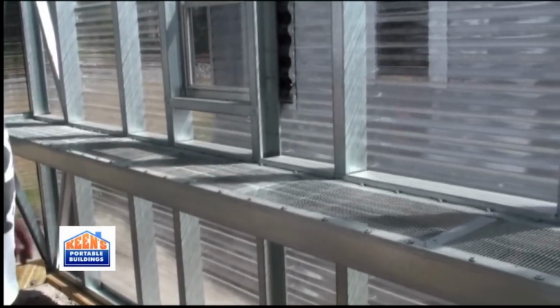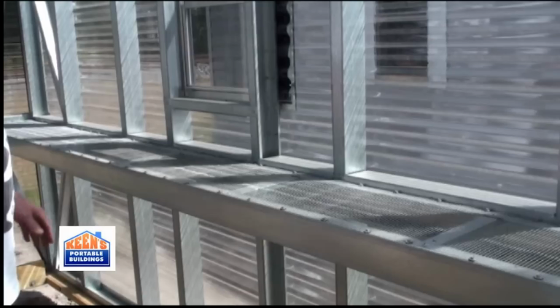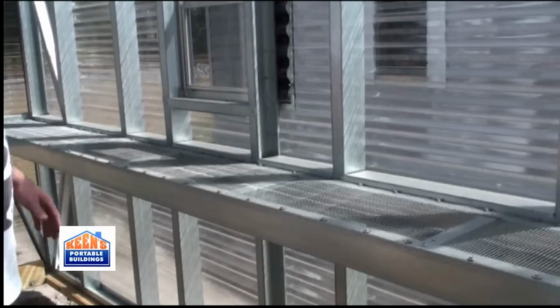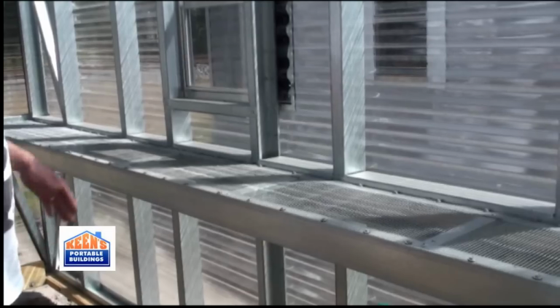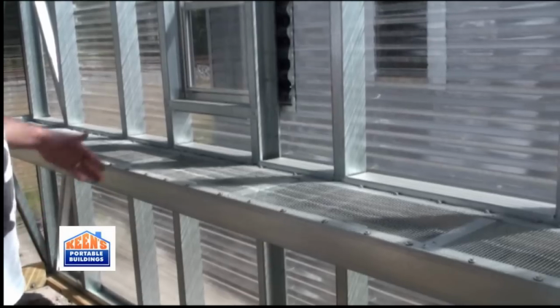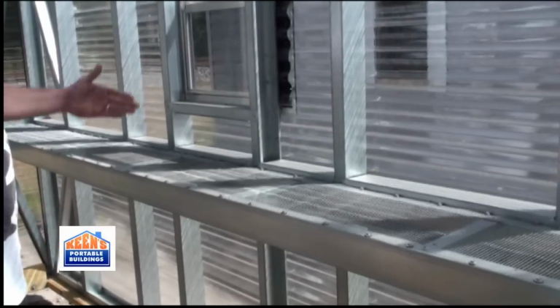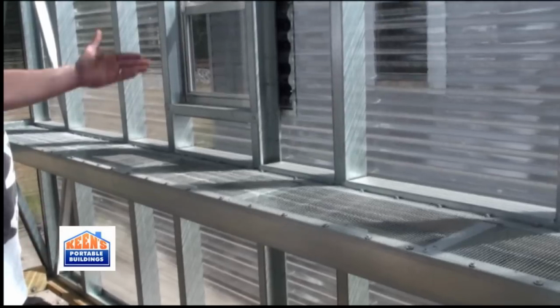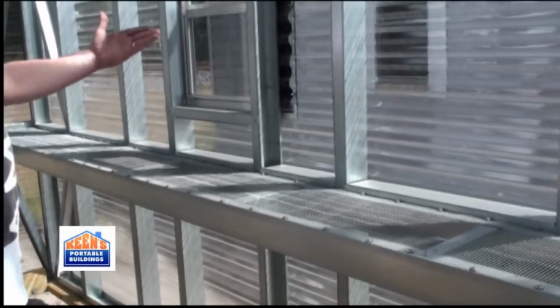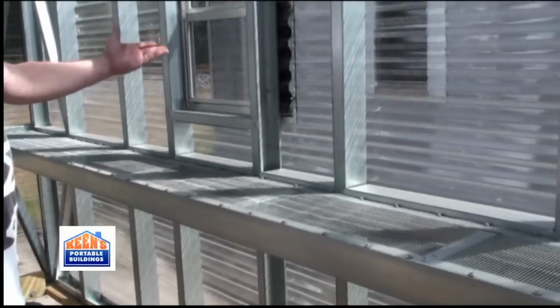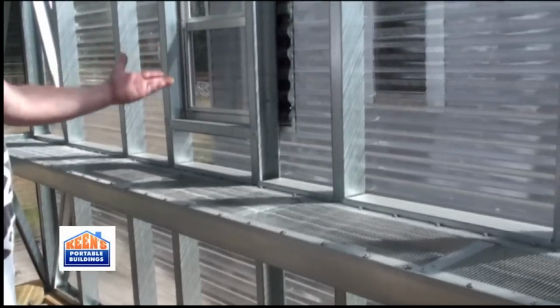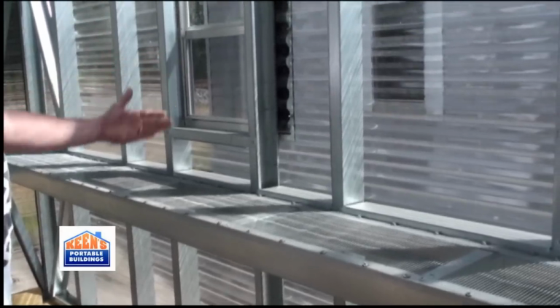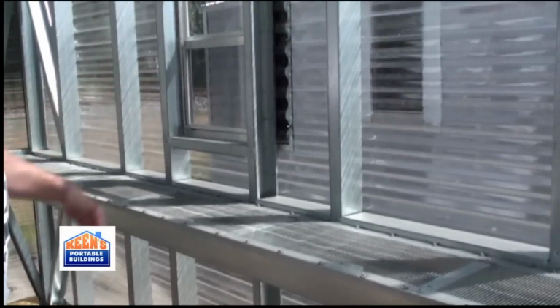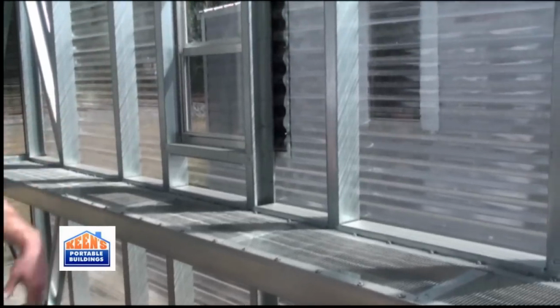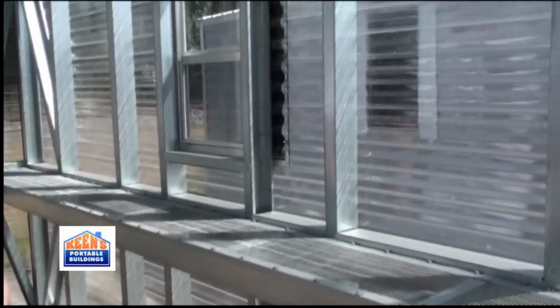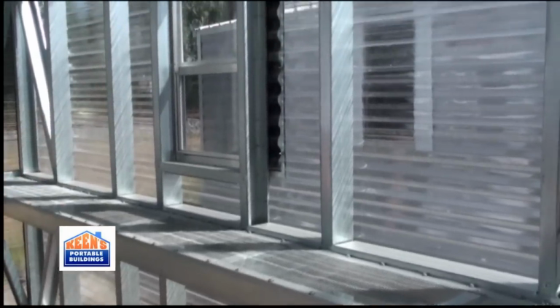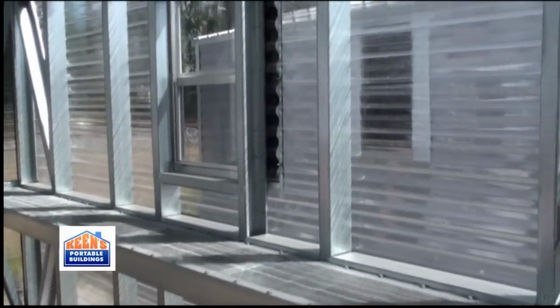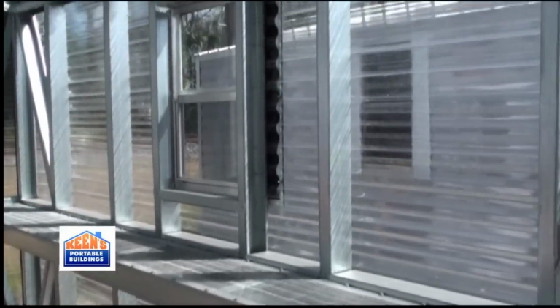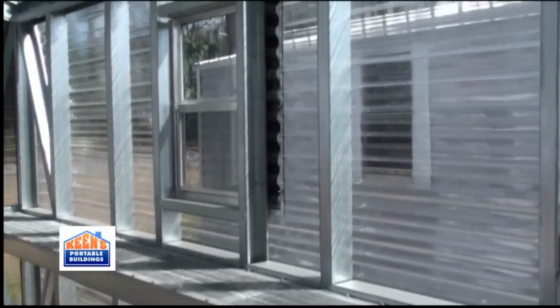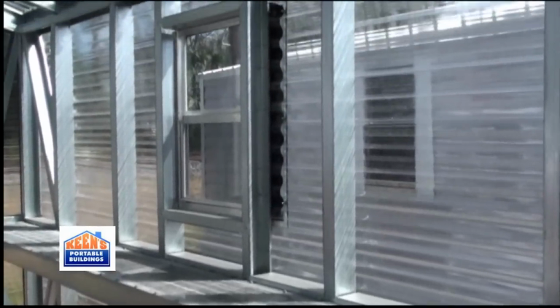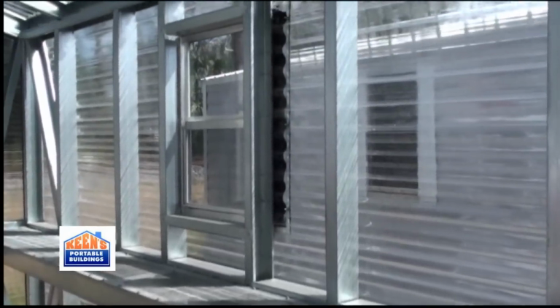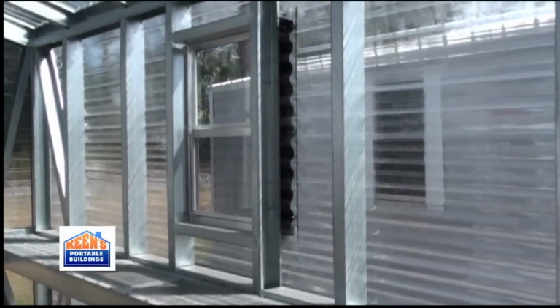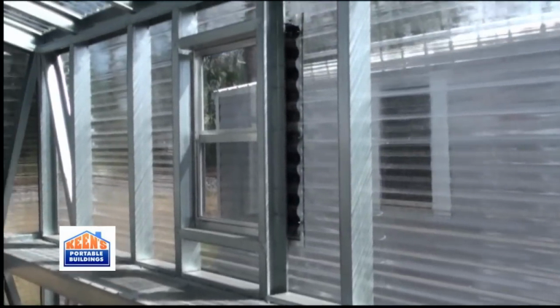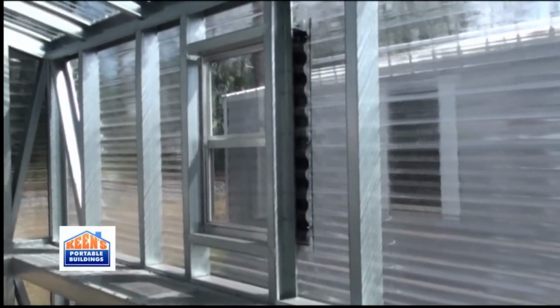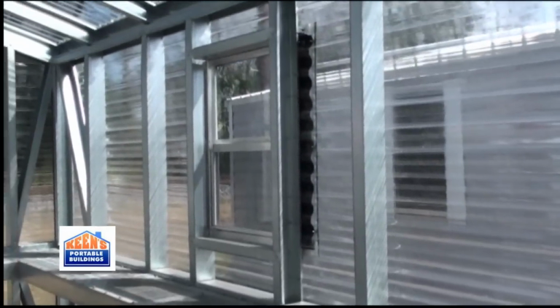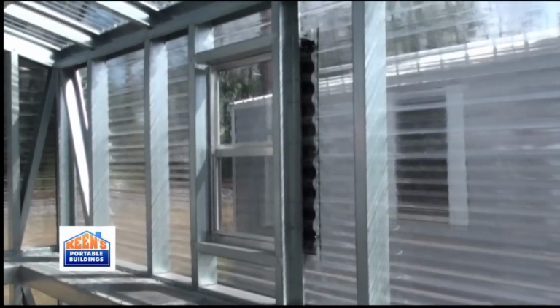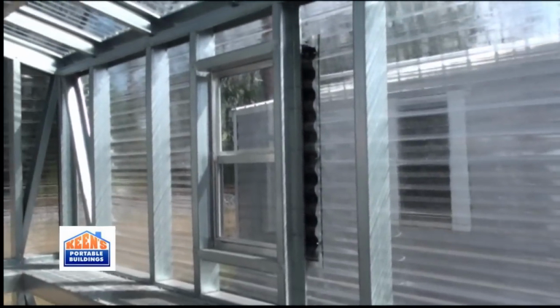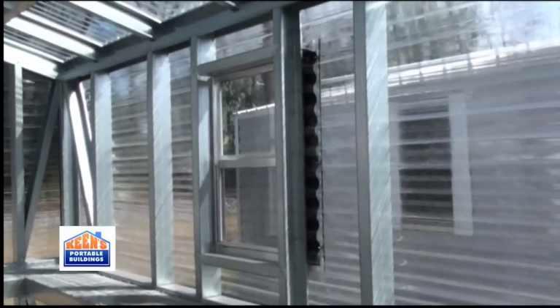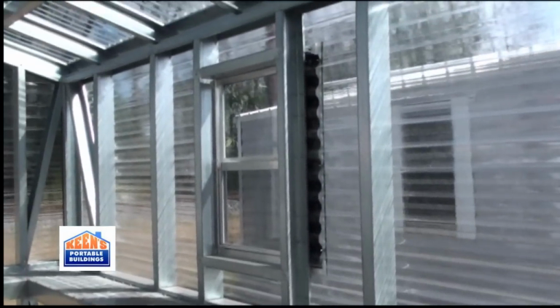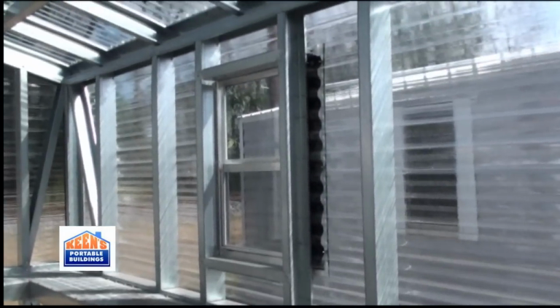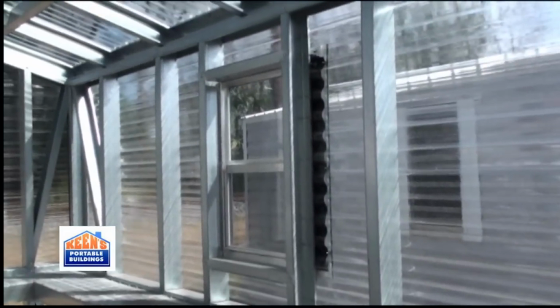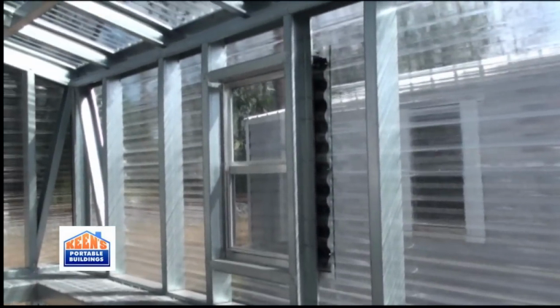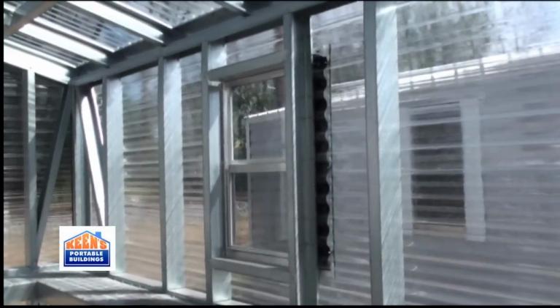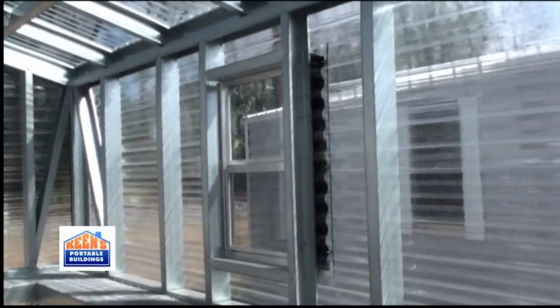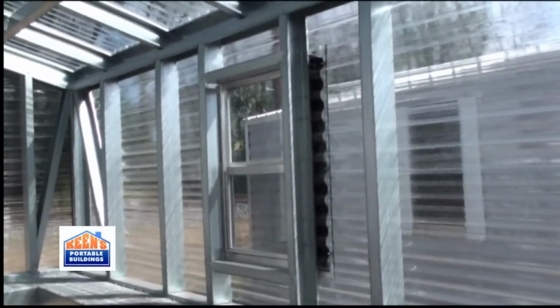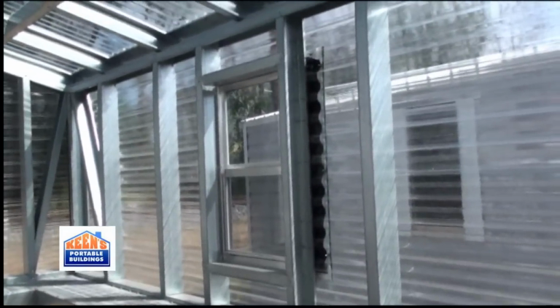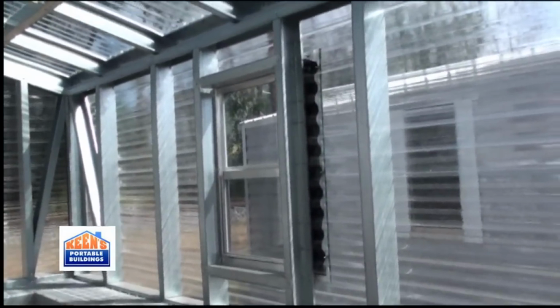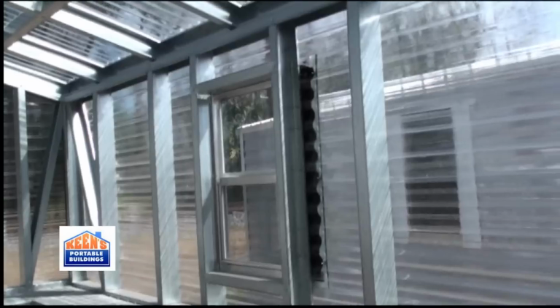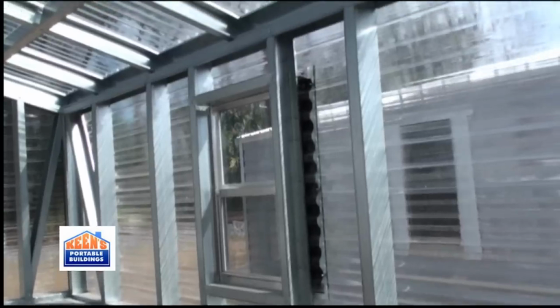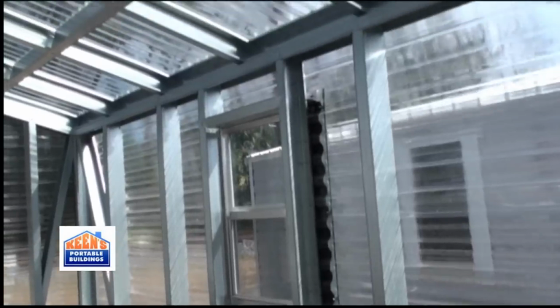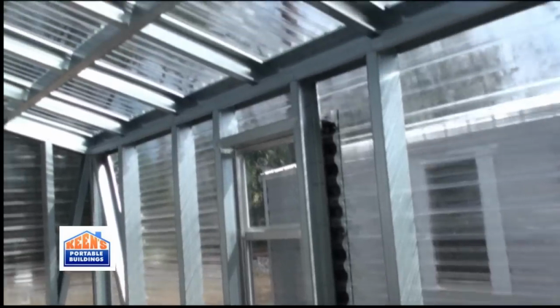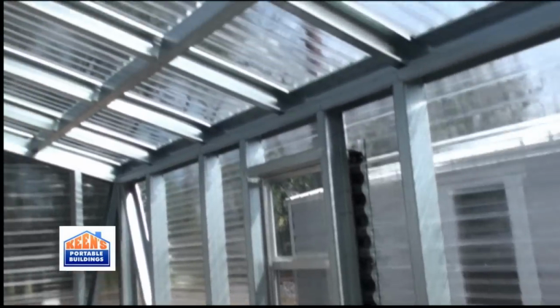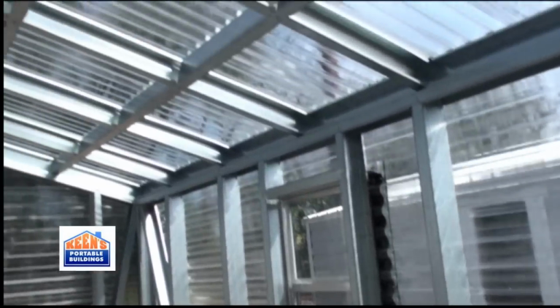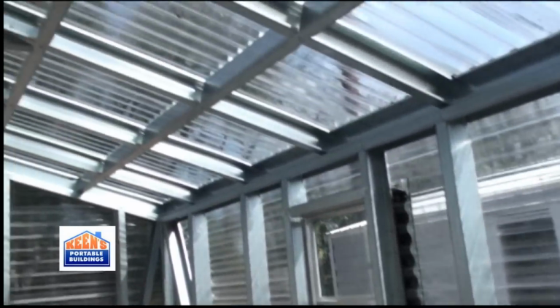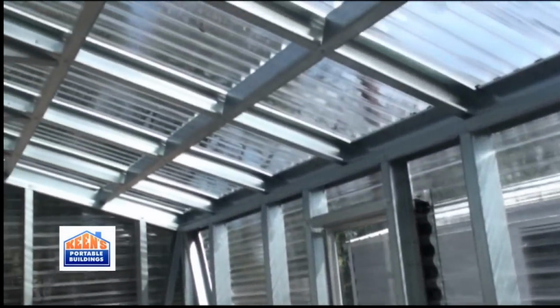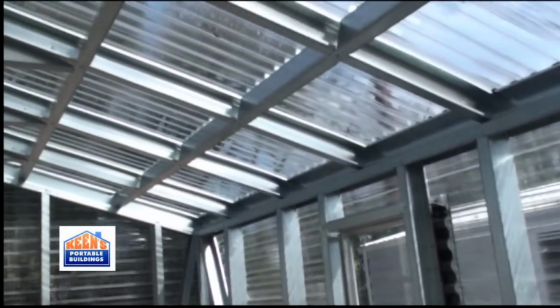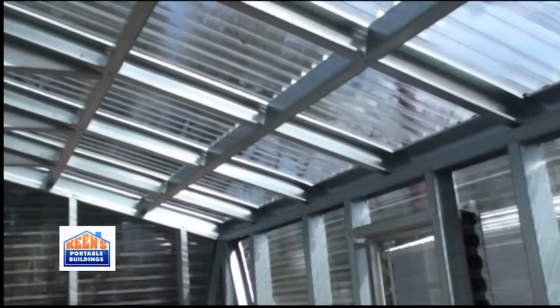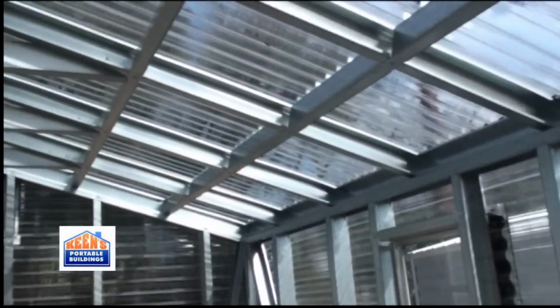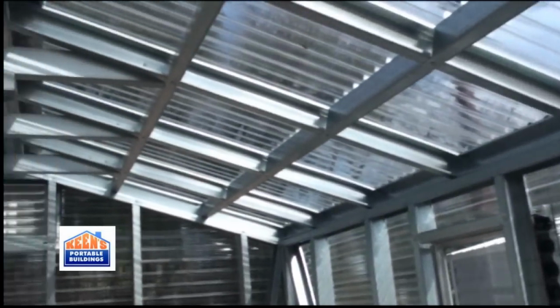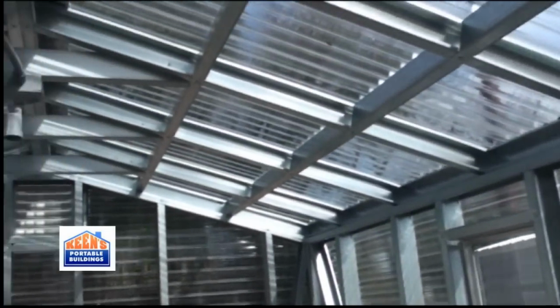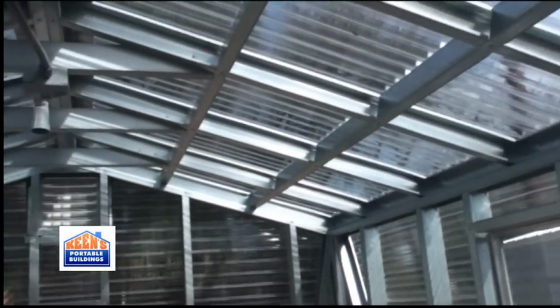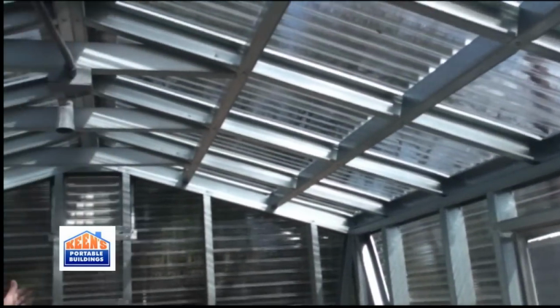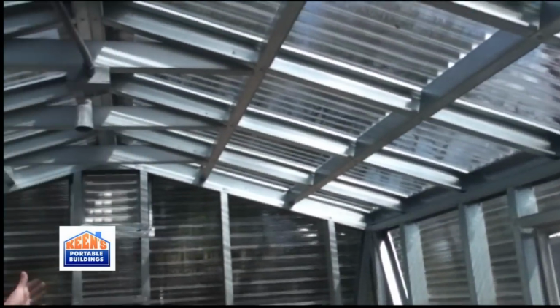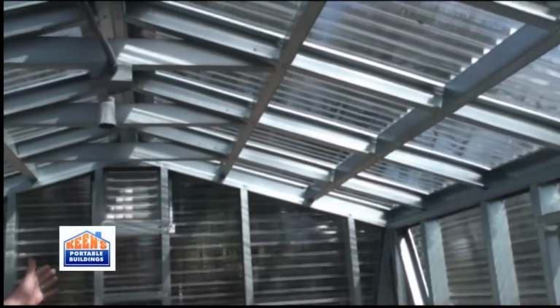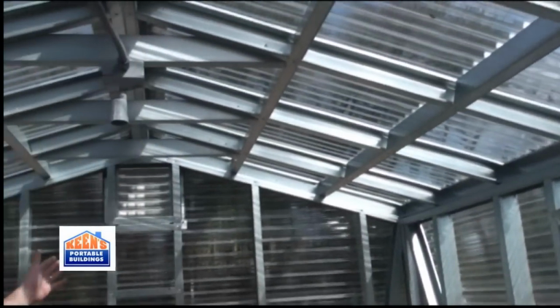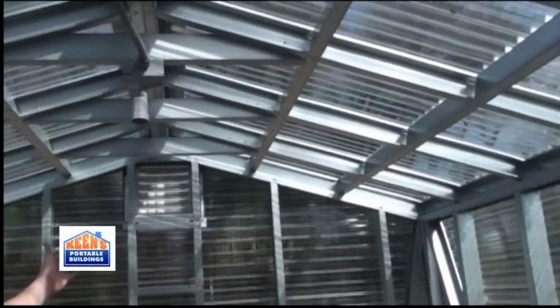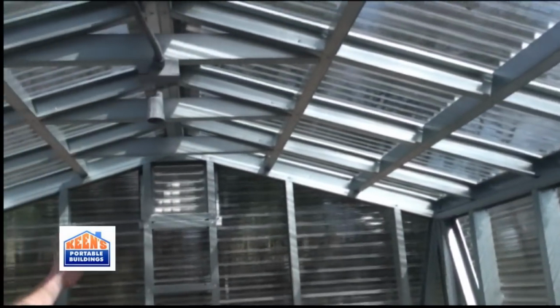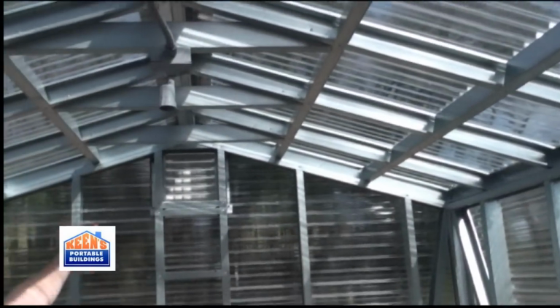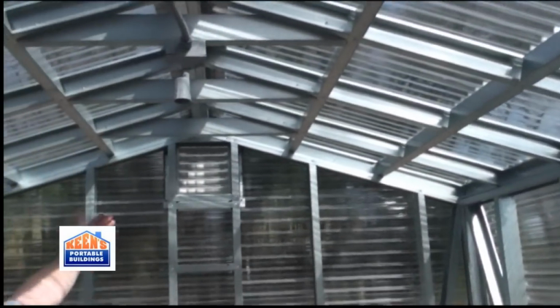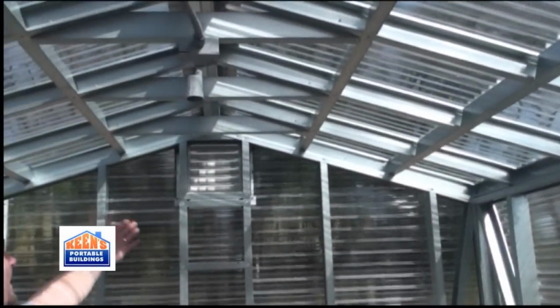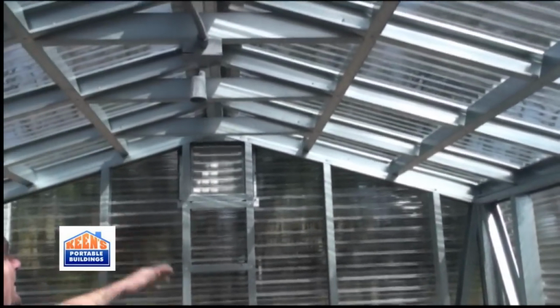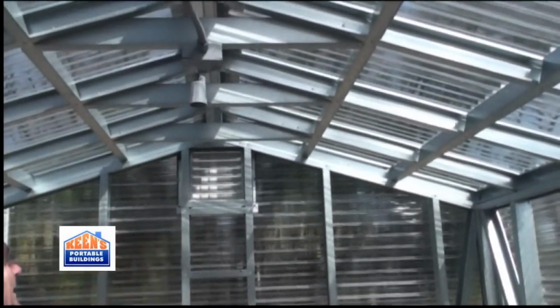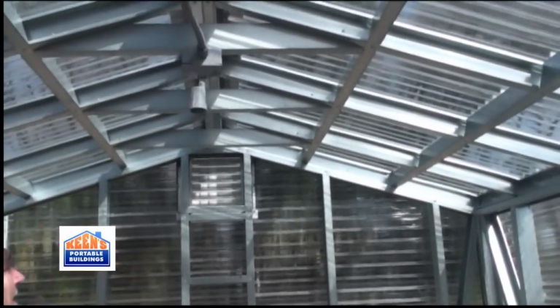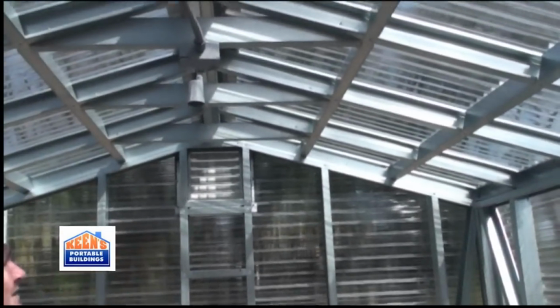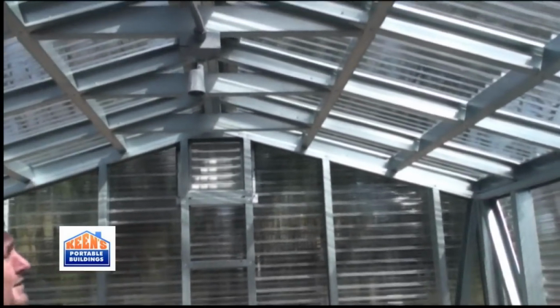They offer the windows and the vents. The building comes with vents also in the ends.